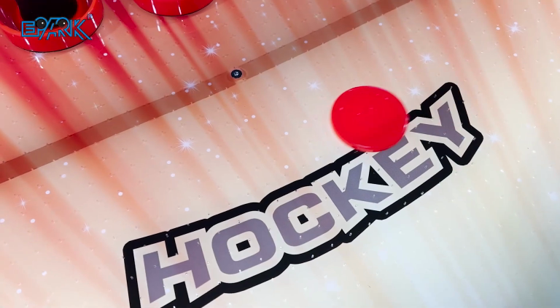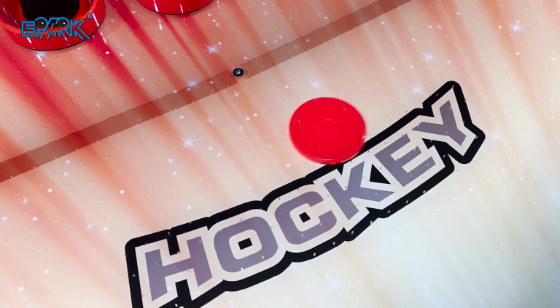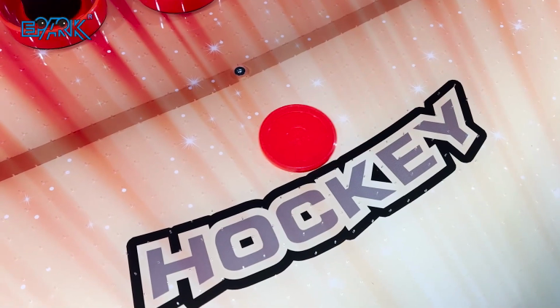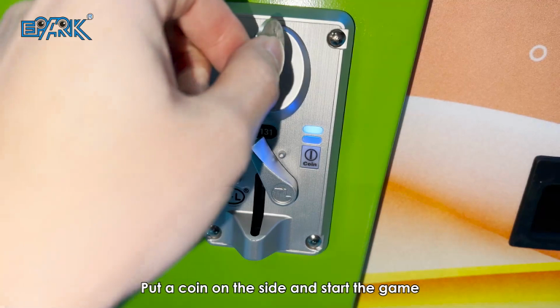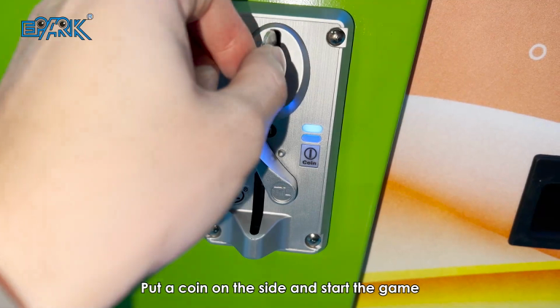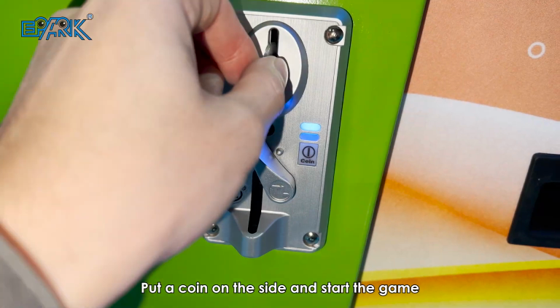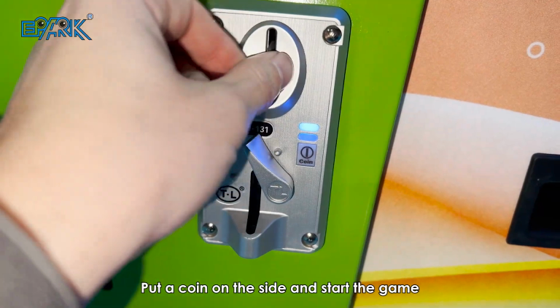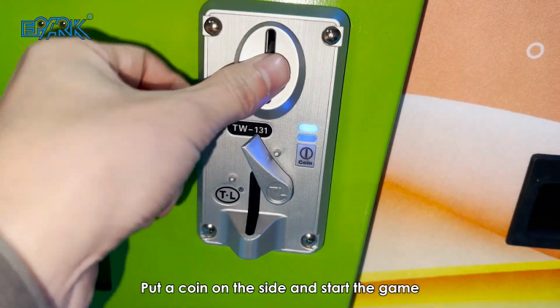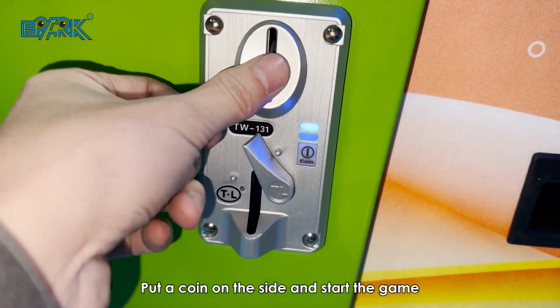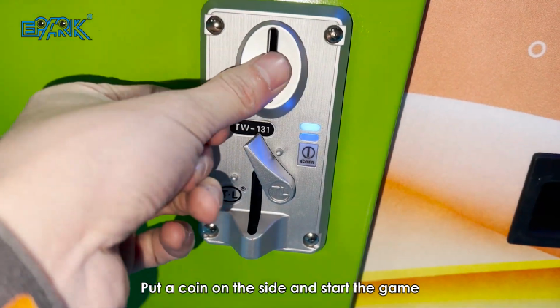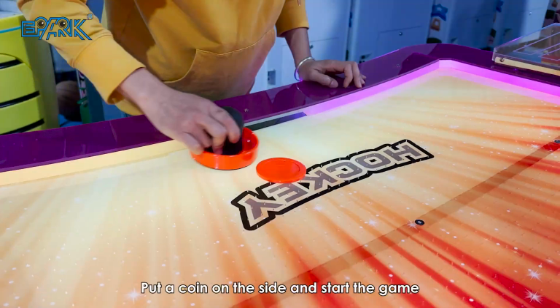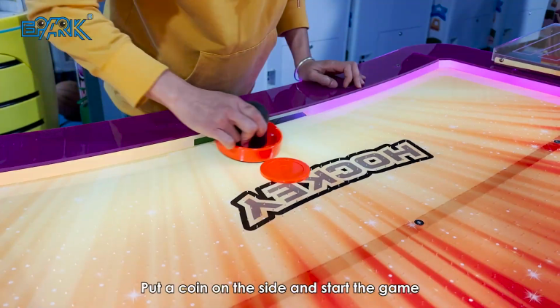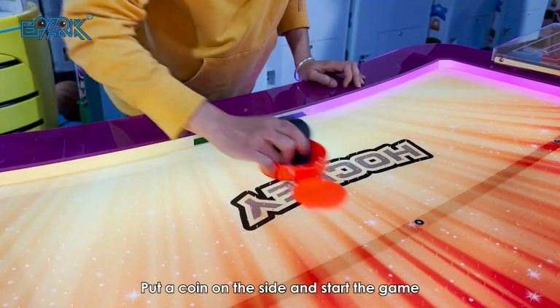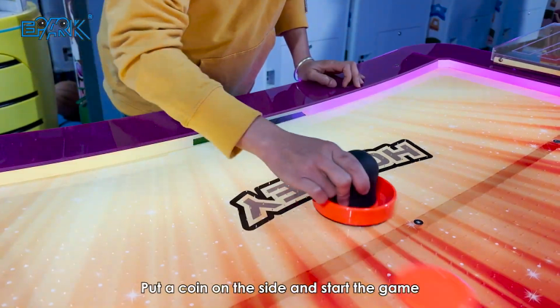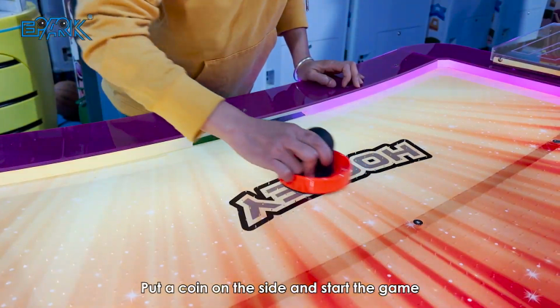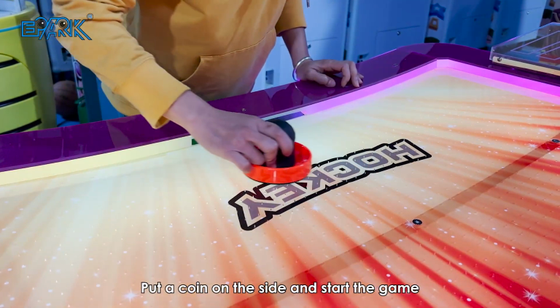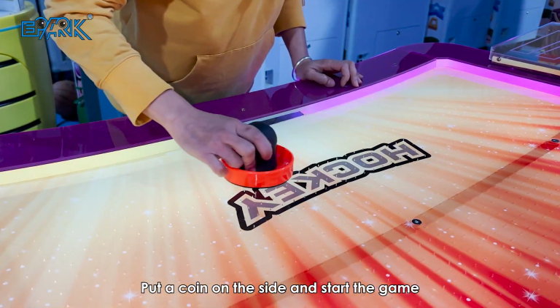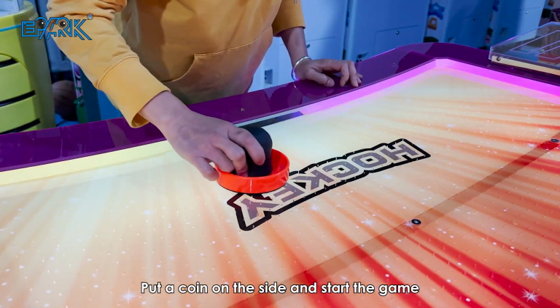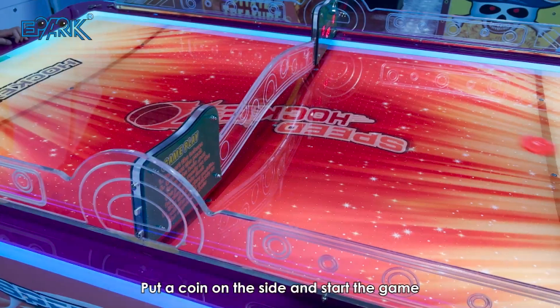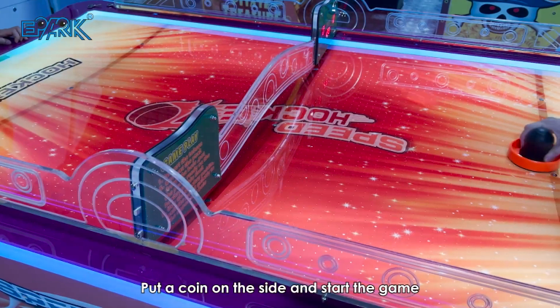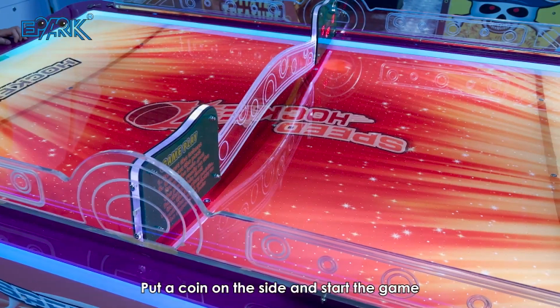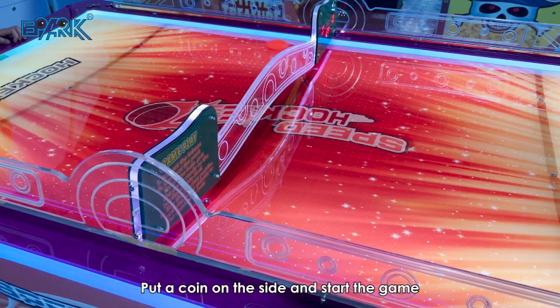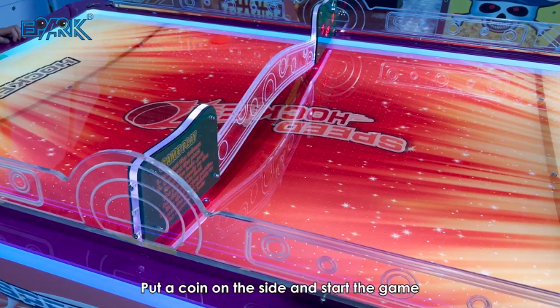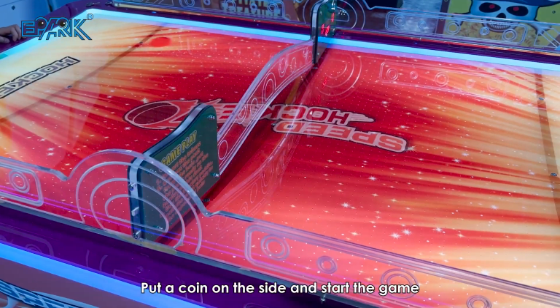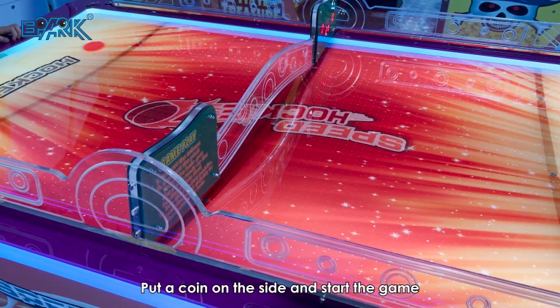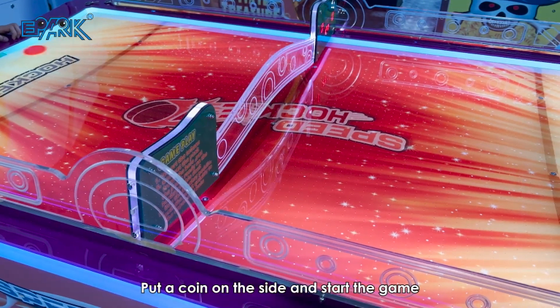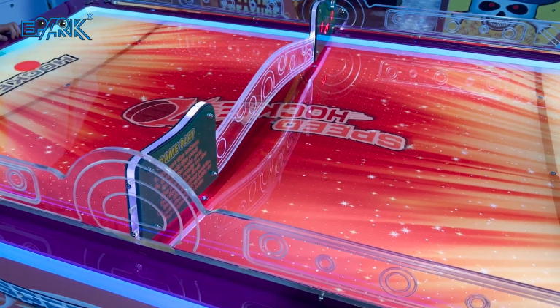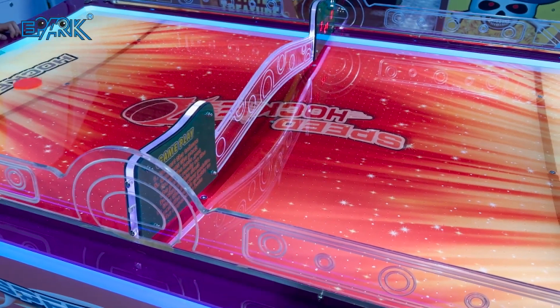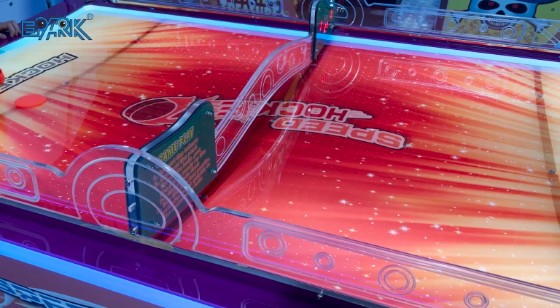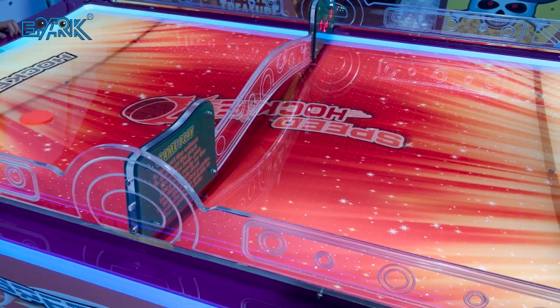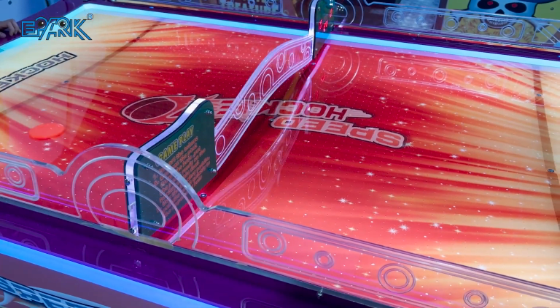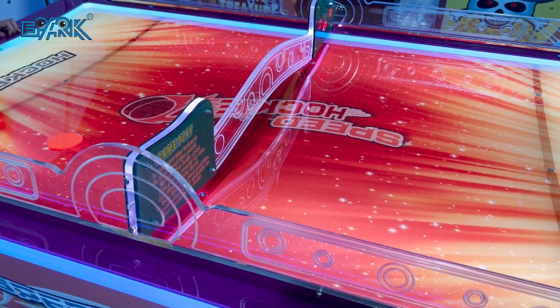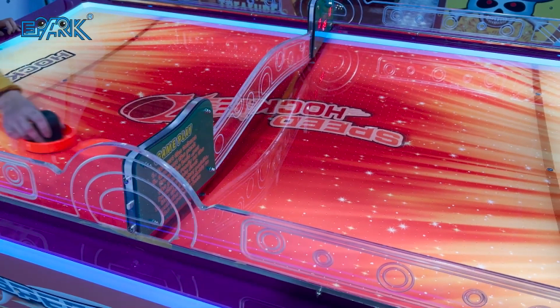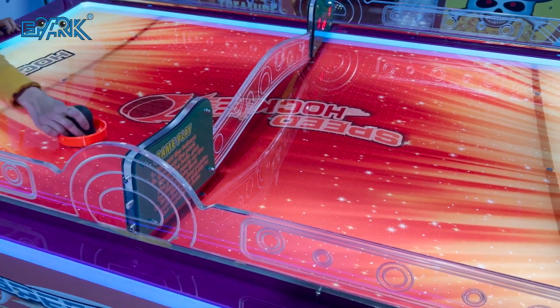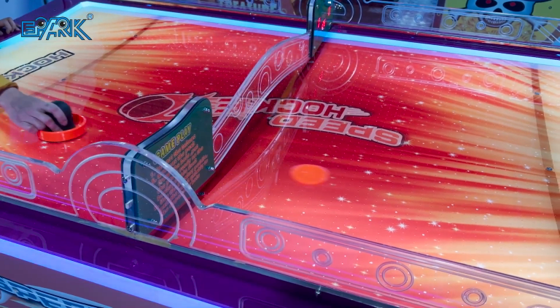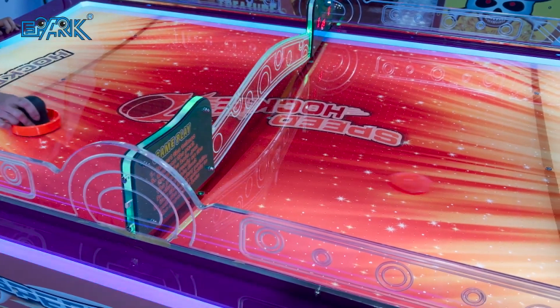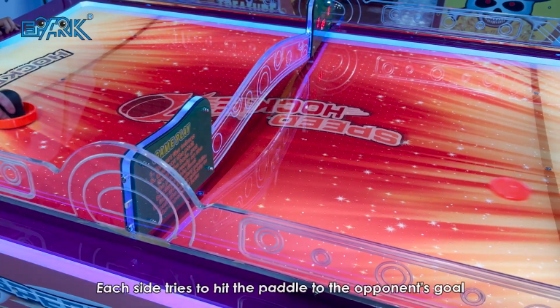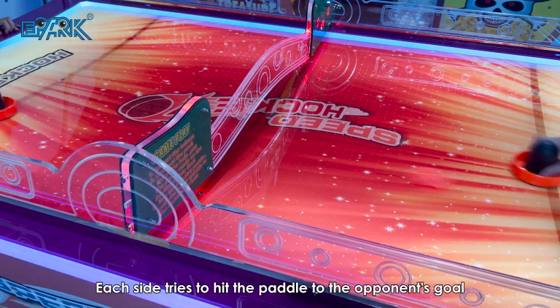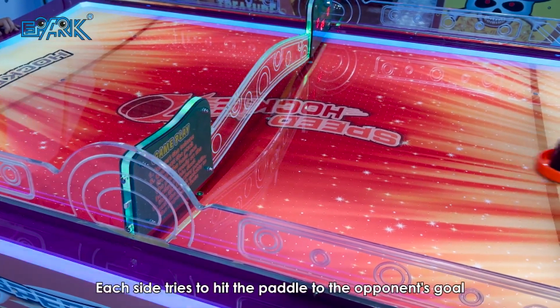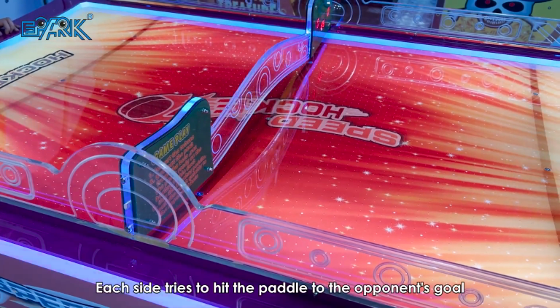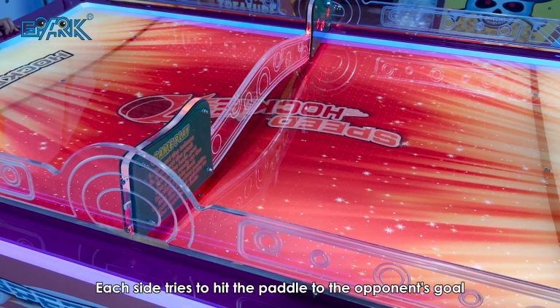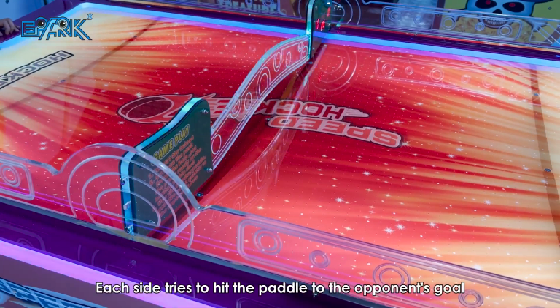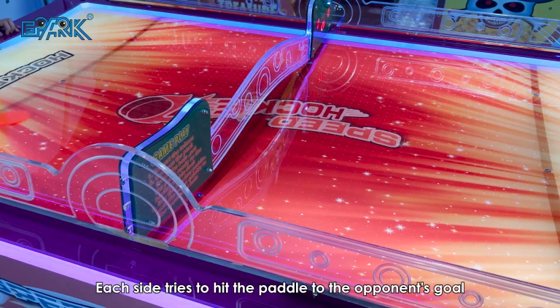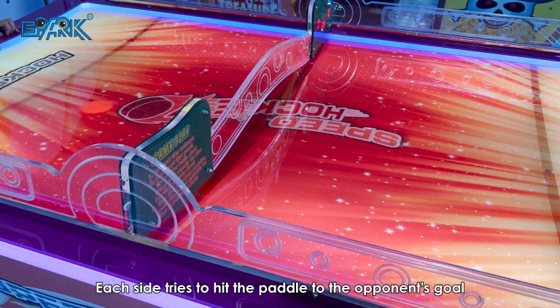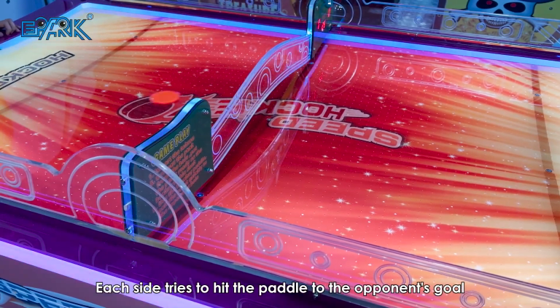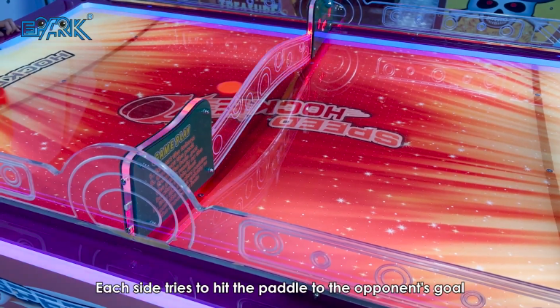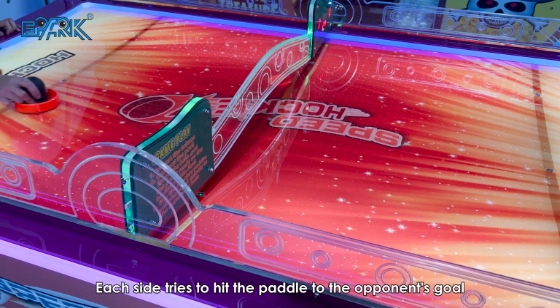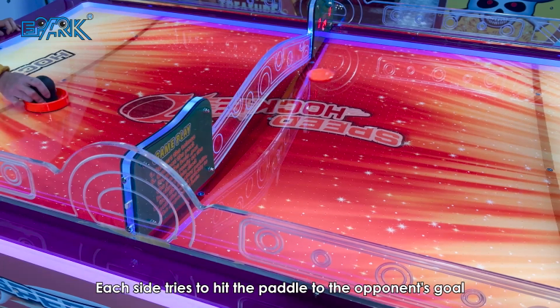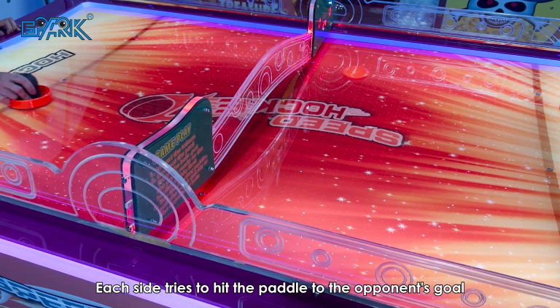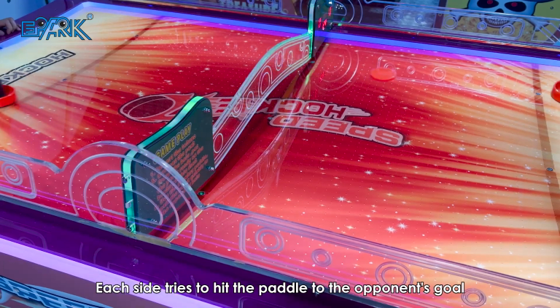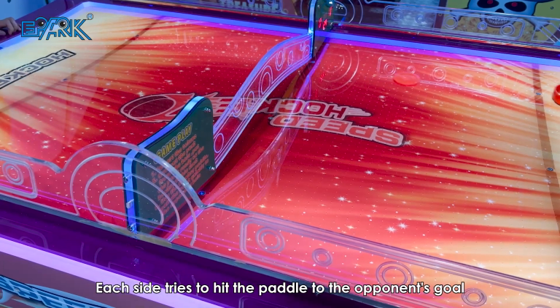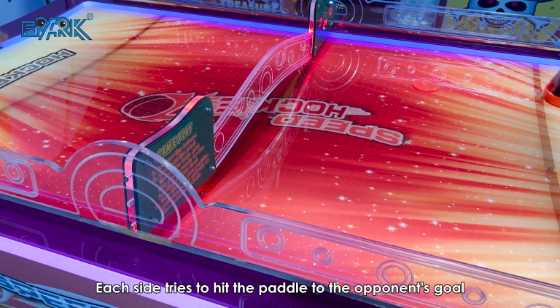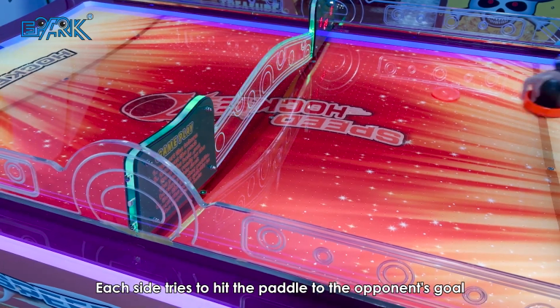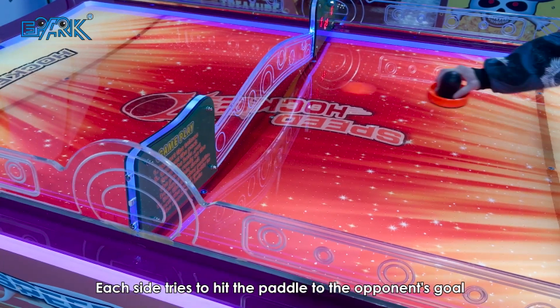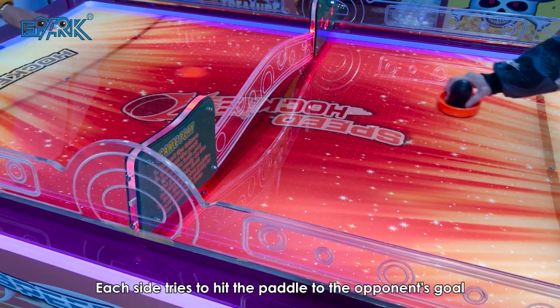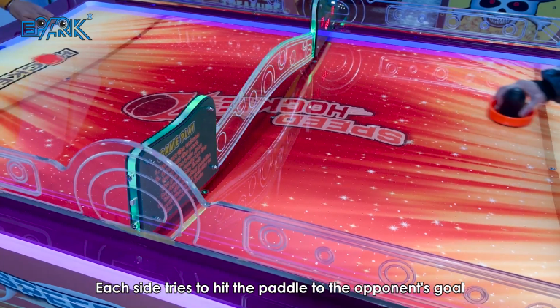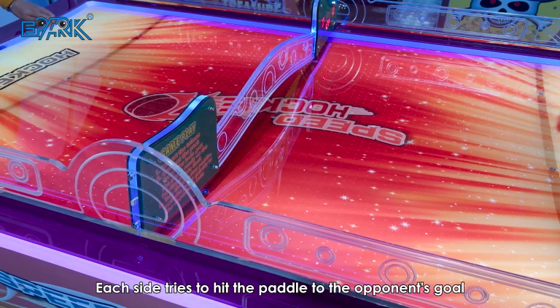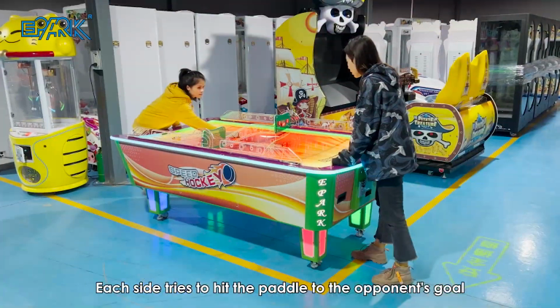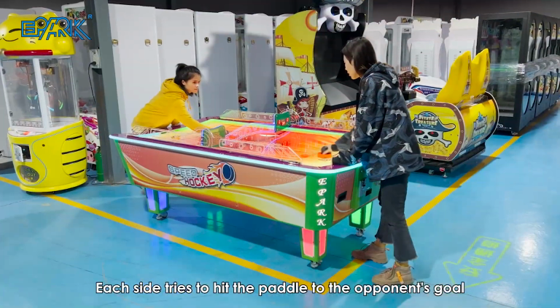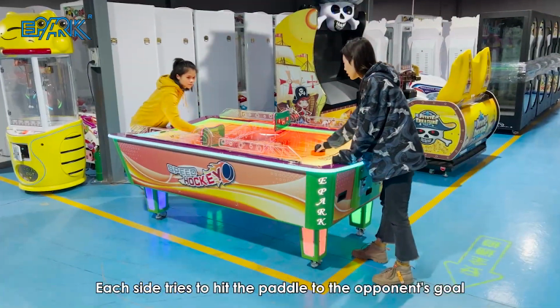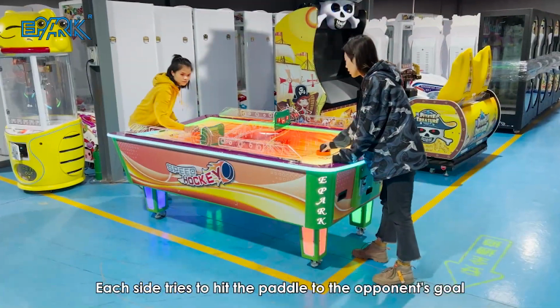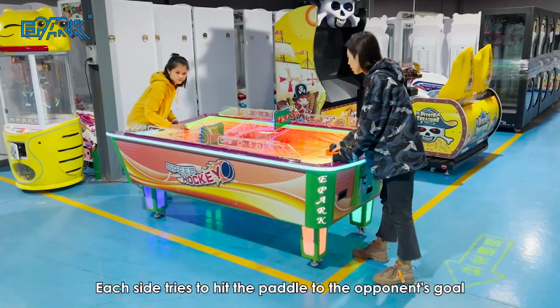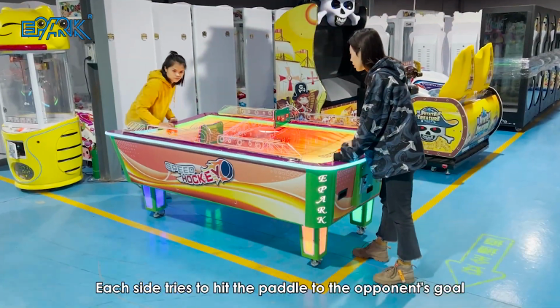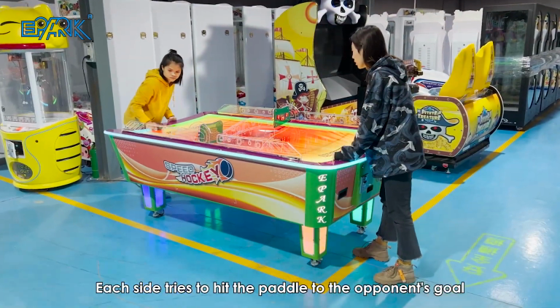Put a coin on the side and start the game. Each side tries to hit the paddle to the opponent's goal.